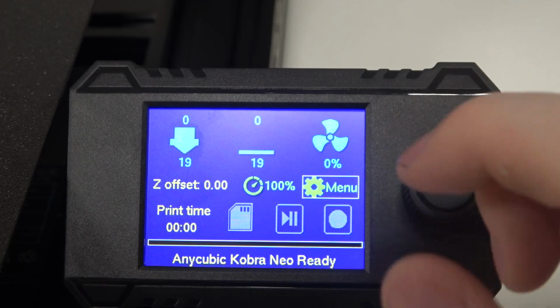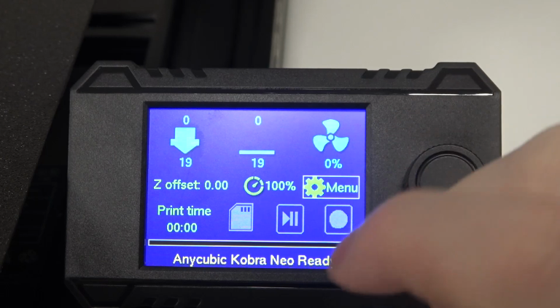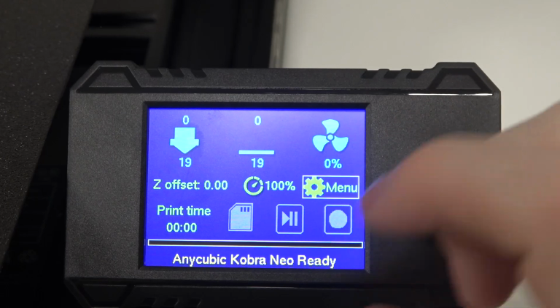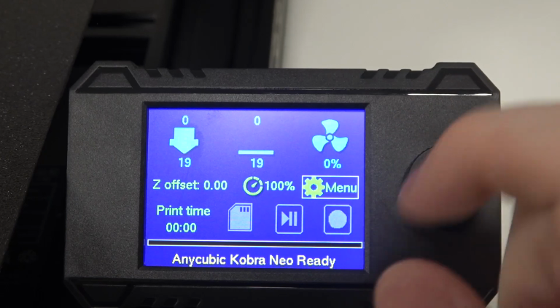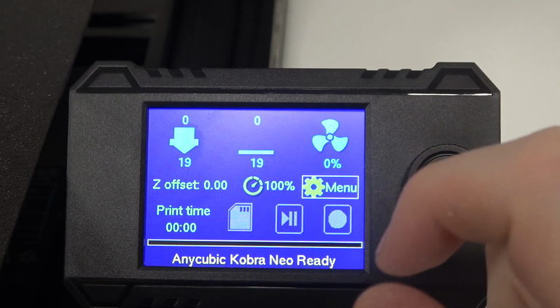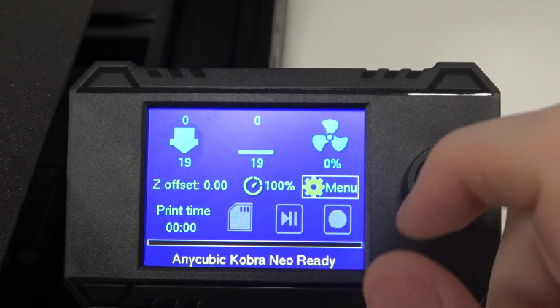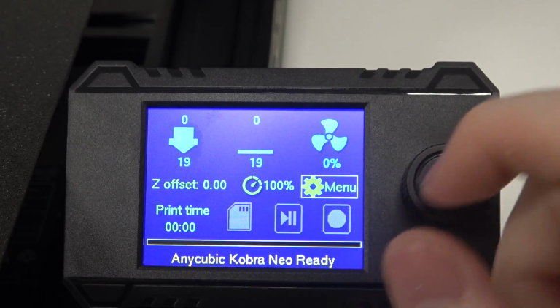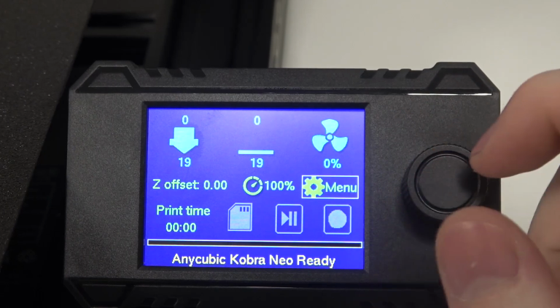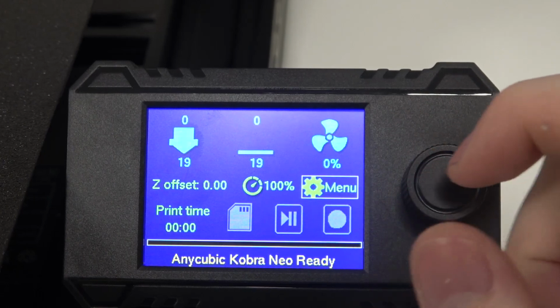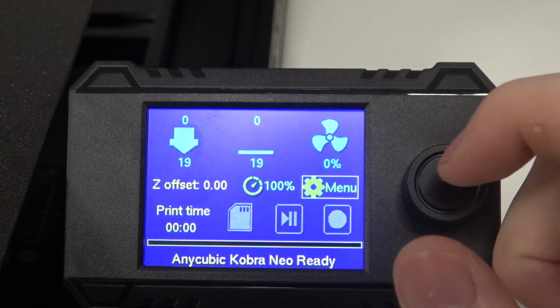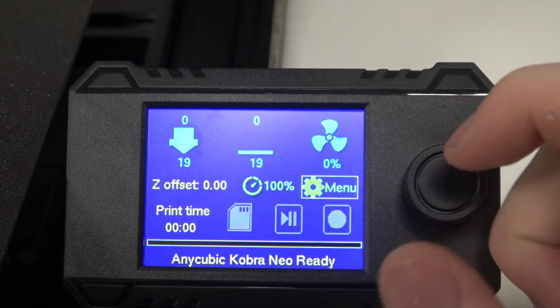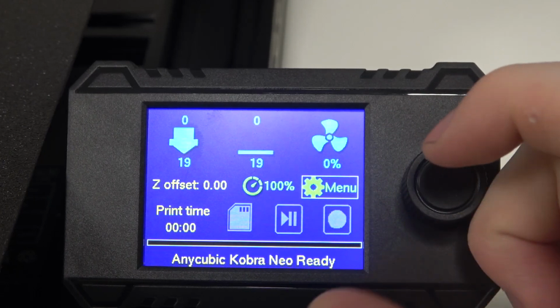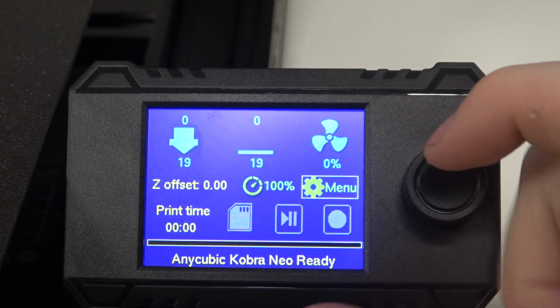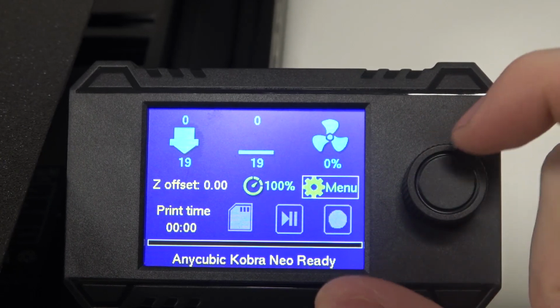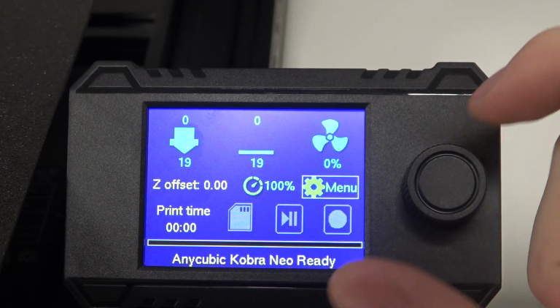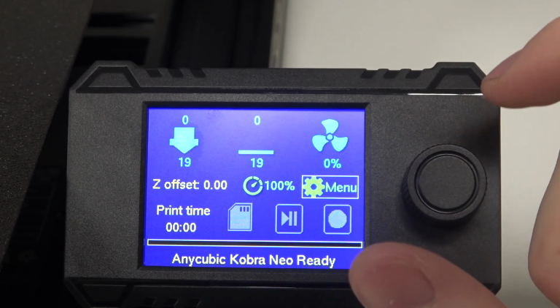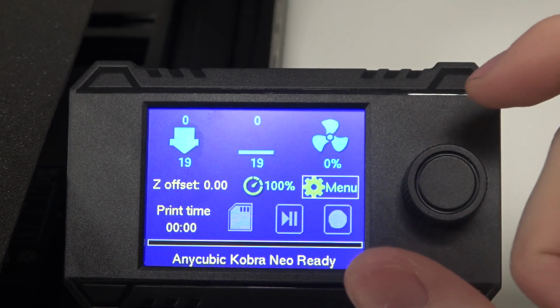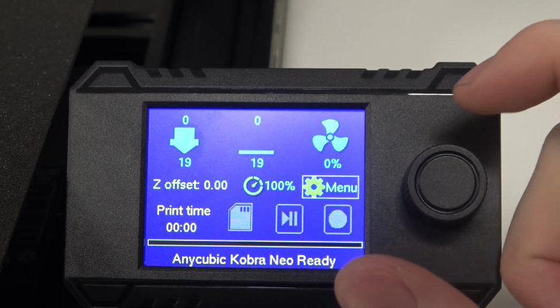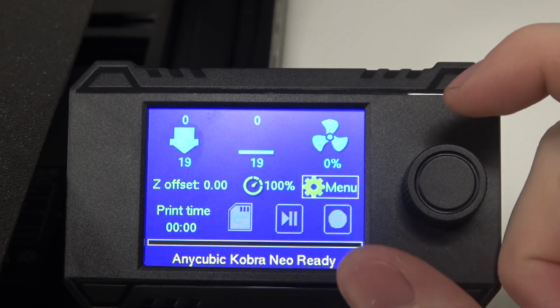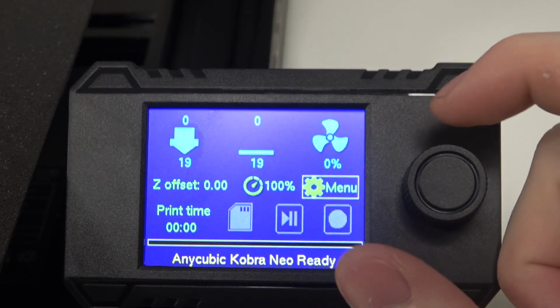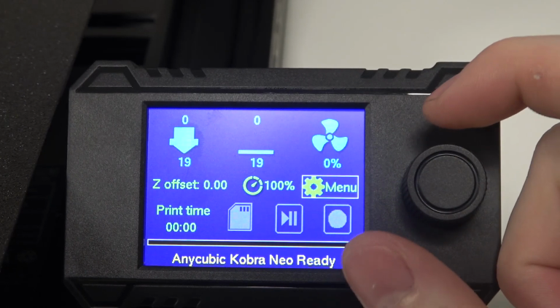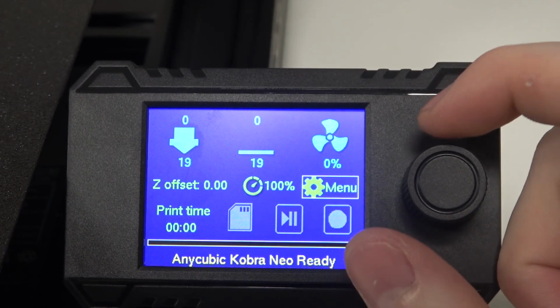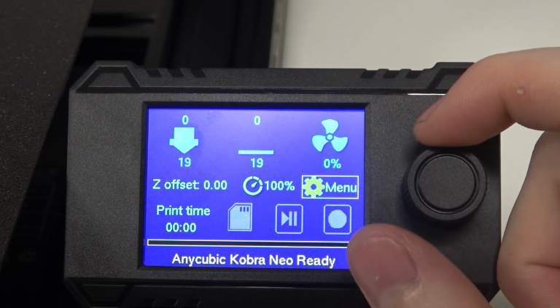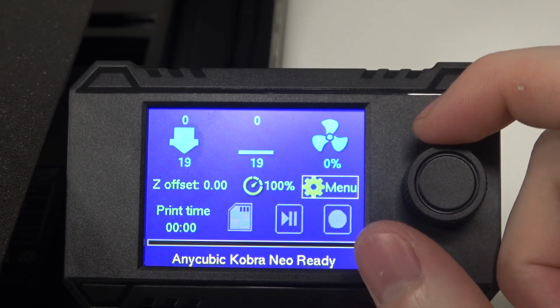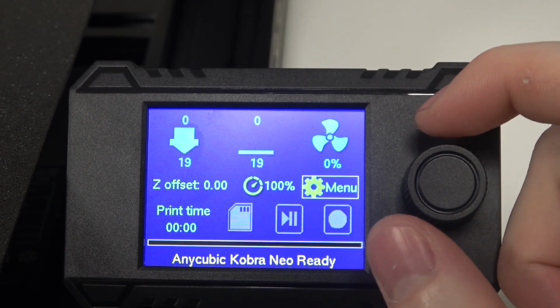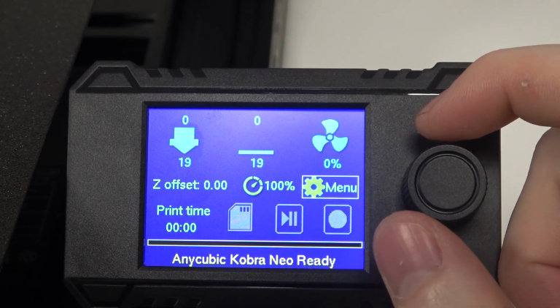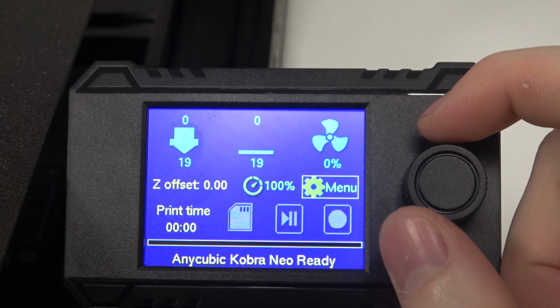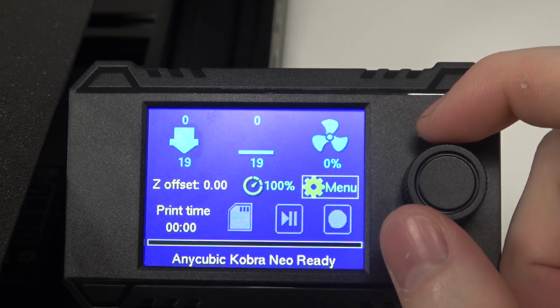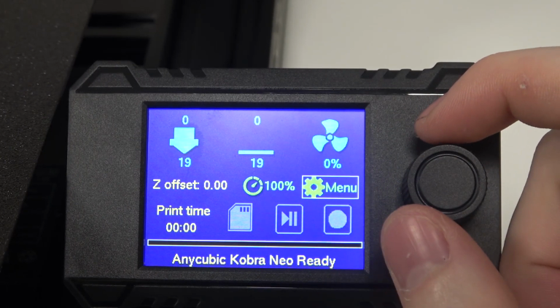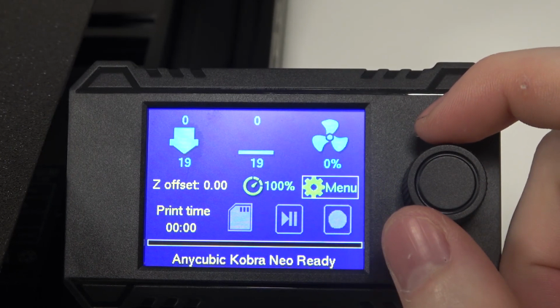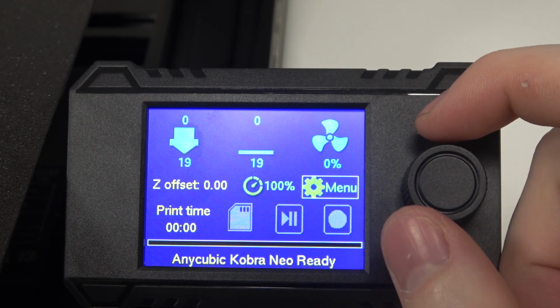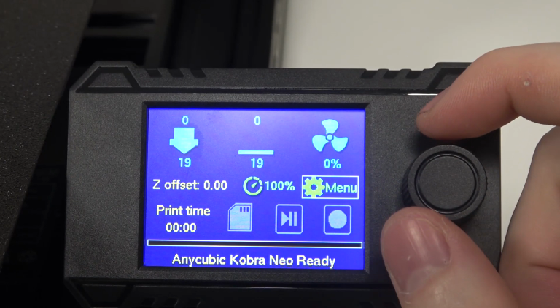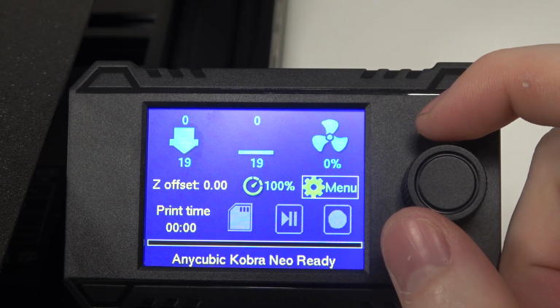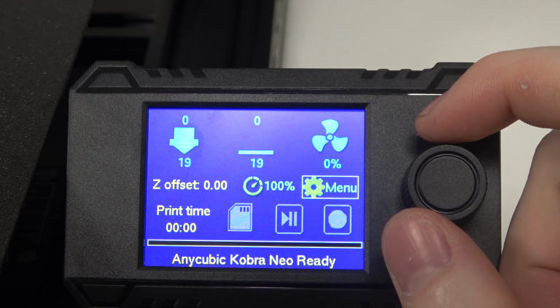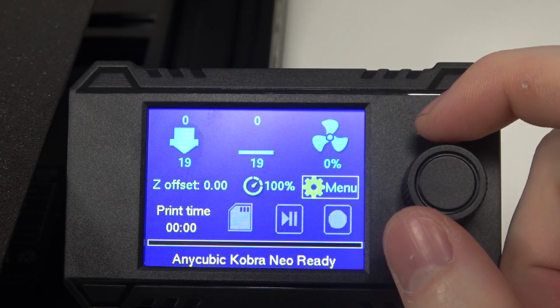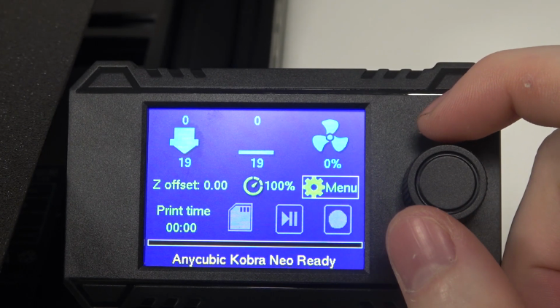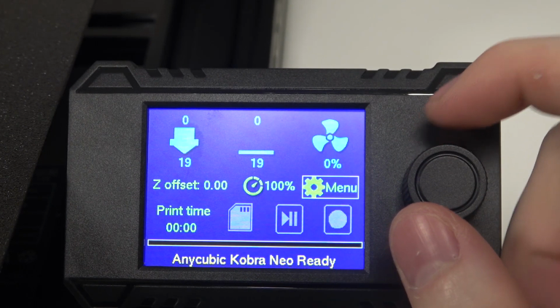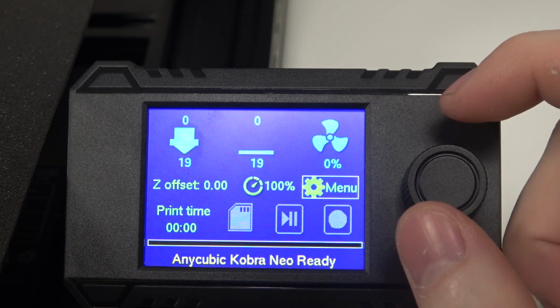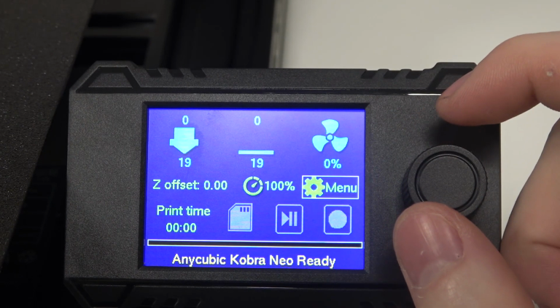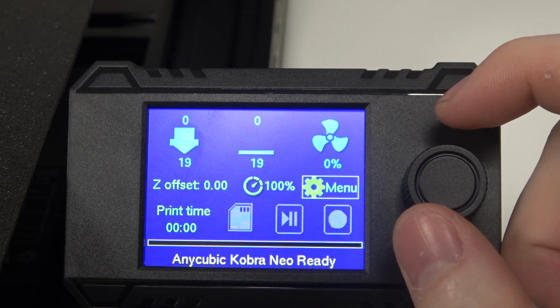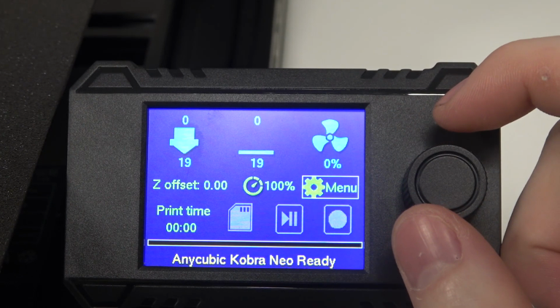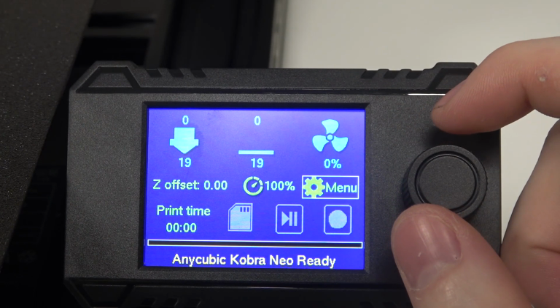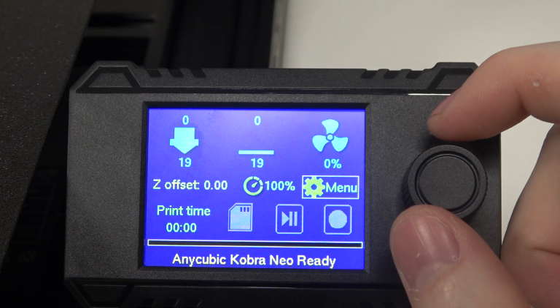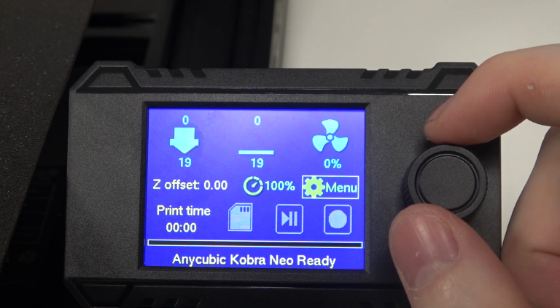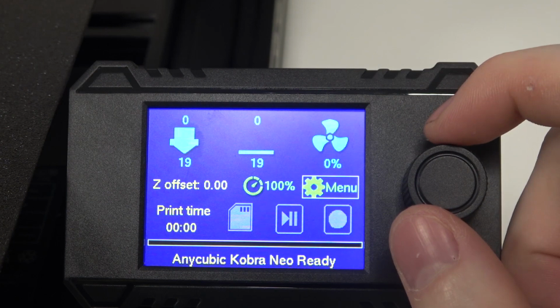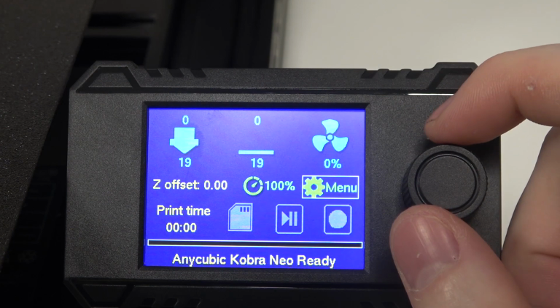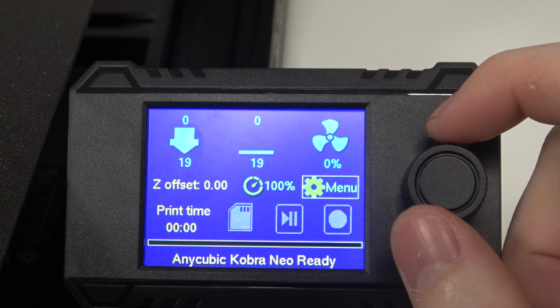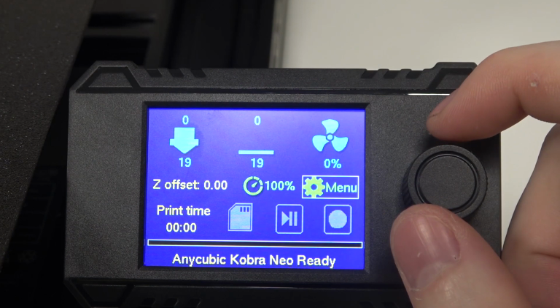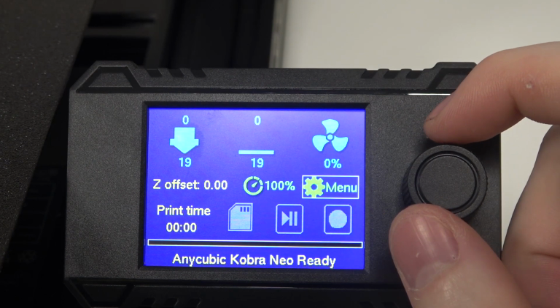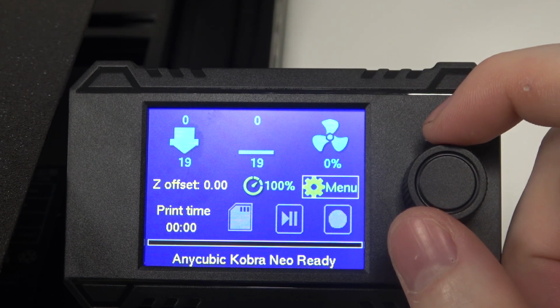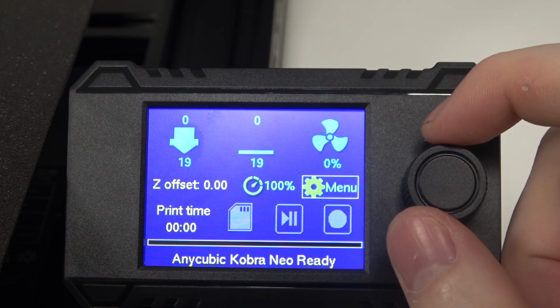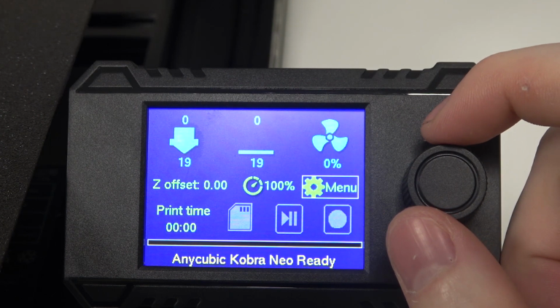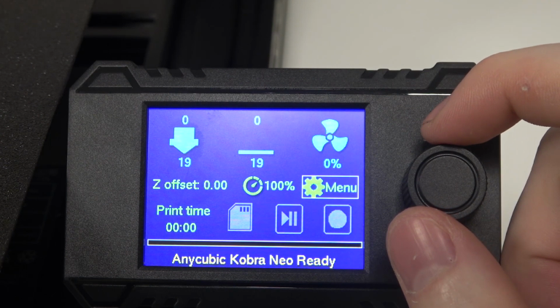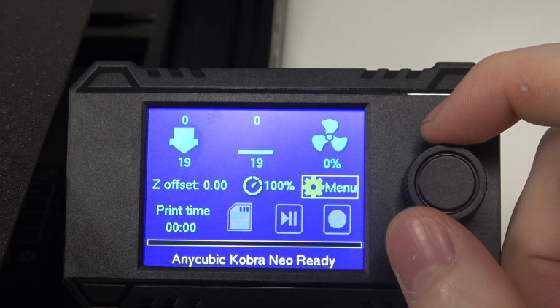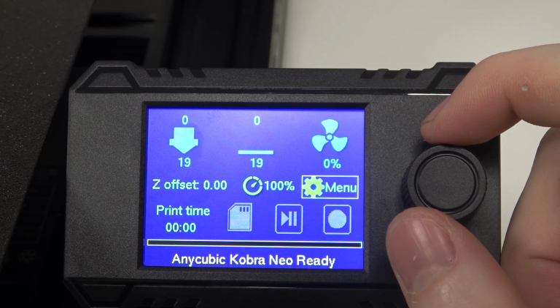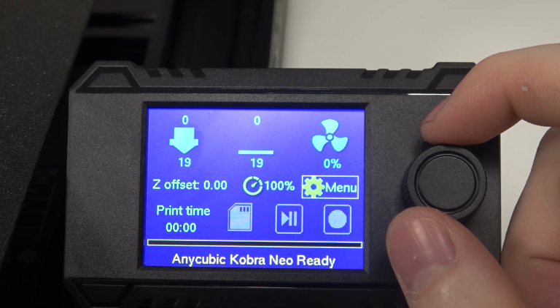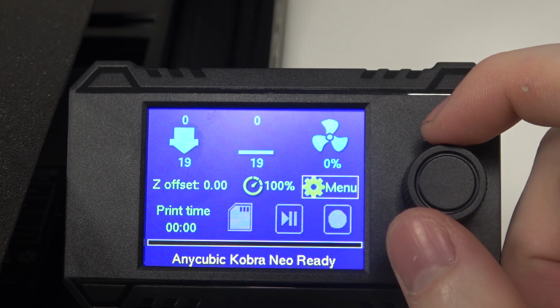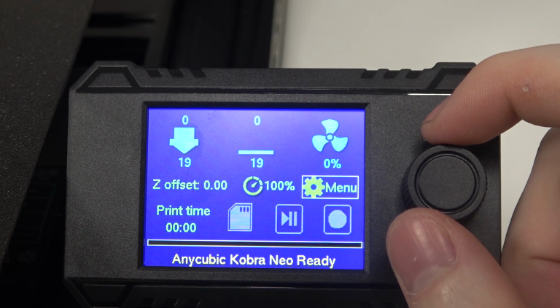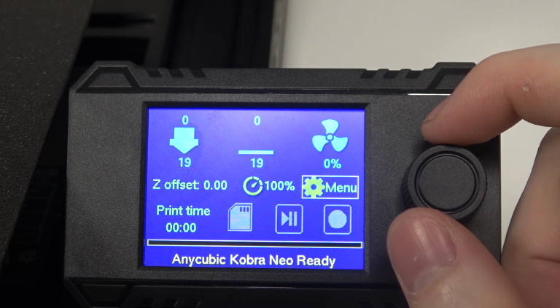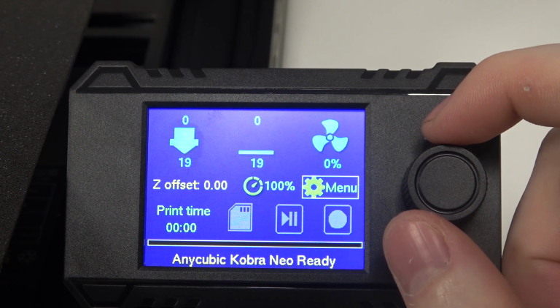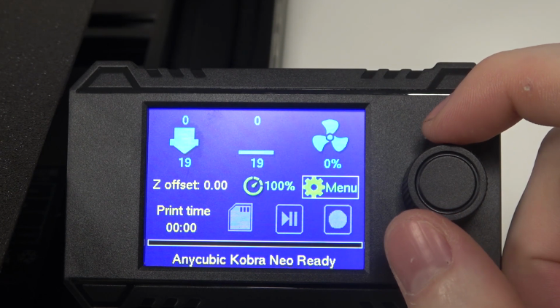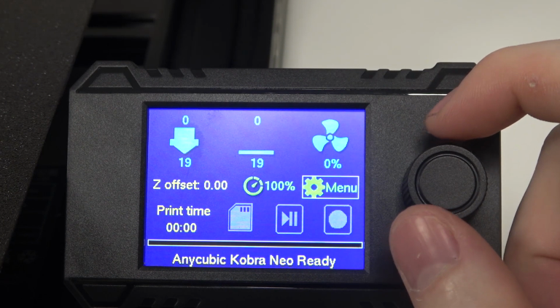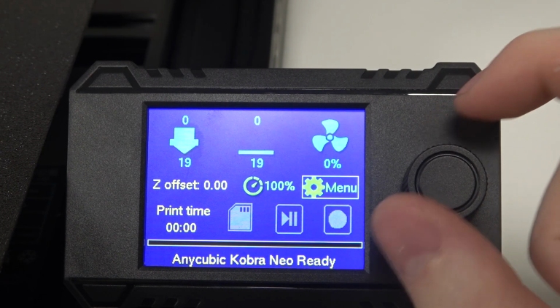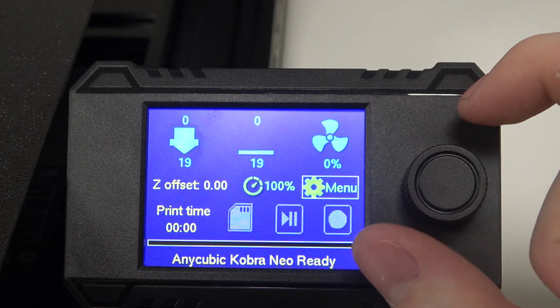Hello! In this video, I want to show you how to move the X-axis in an Equibix Cobra Neo.